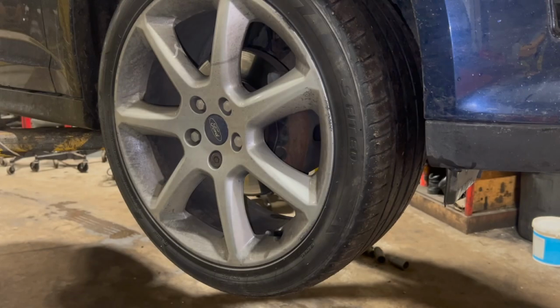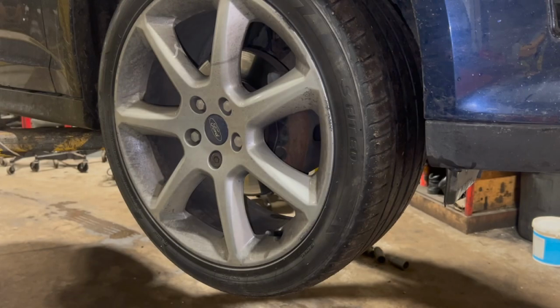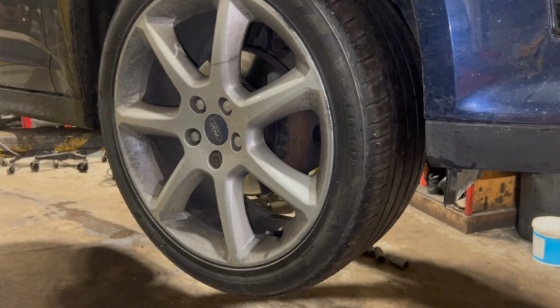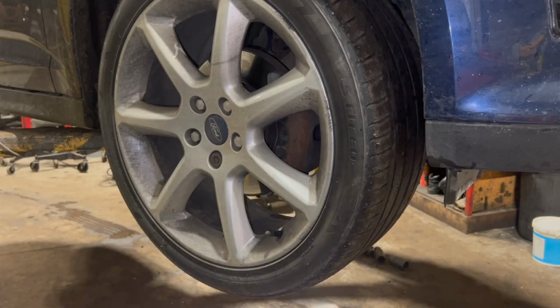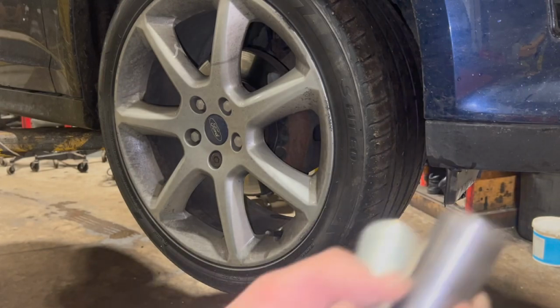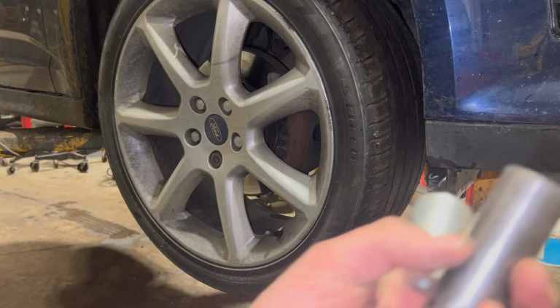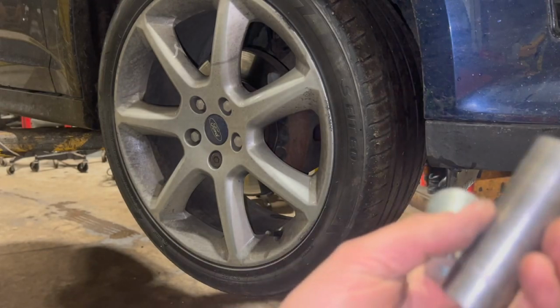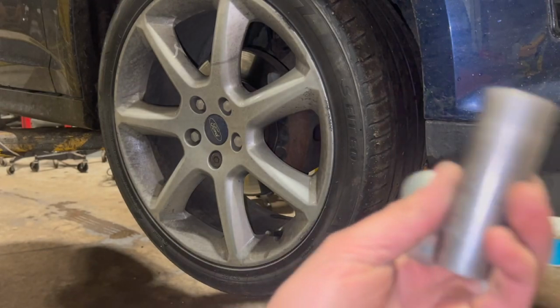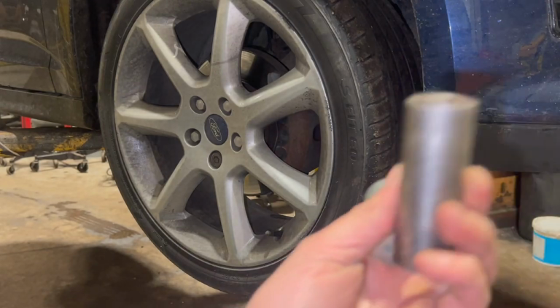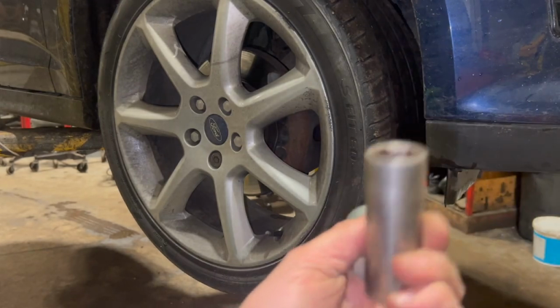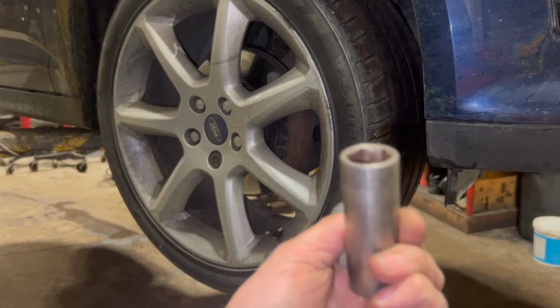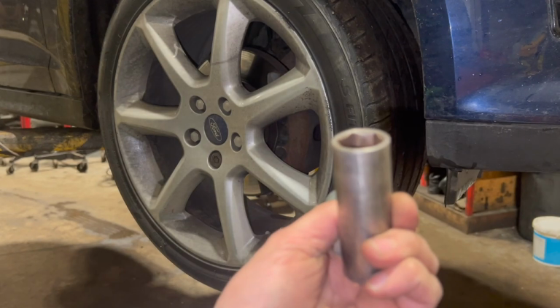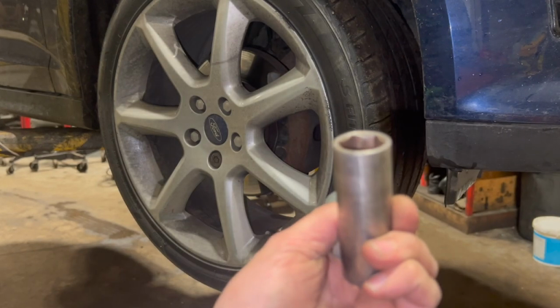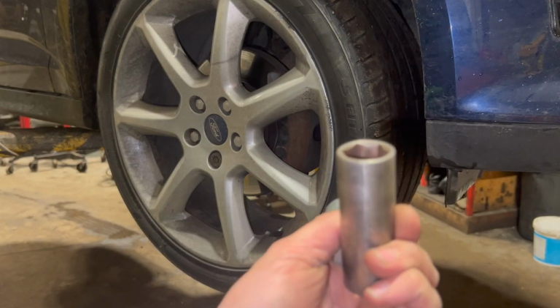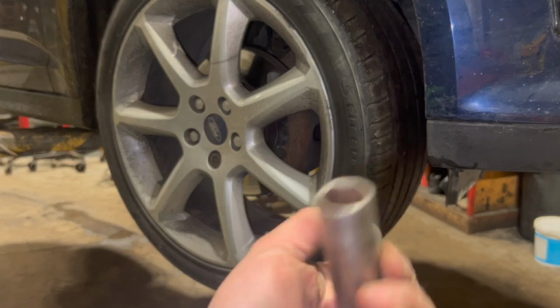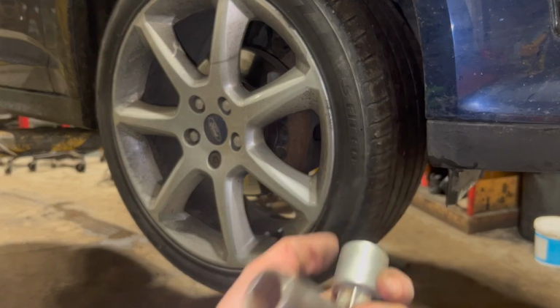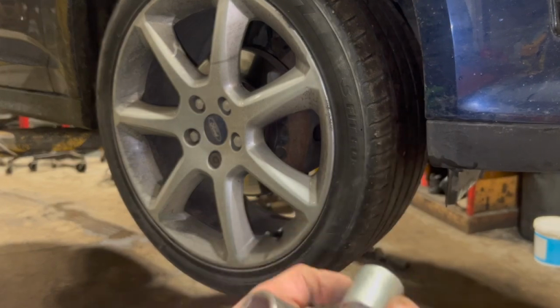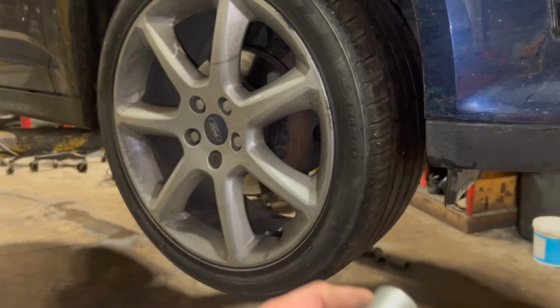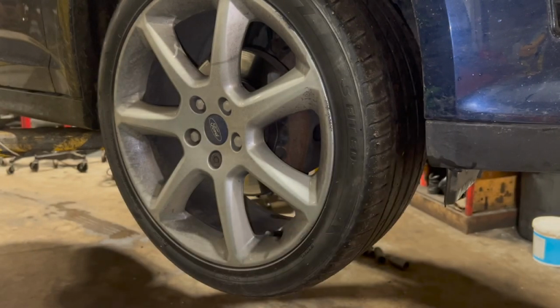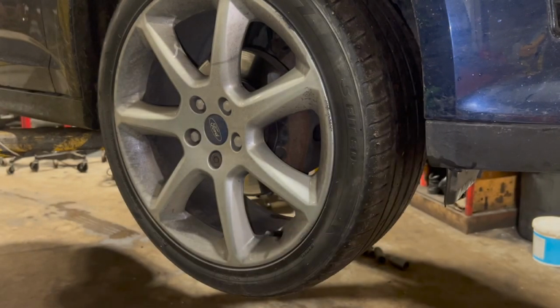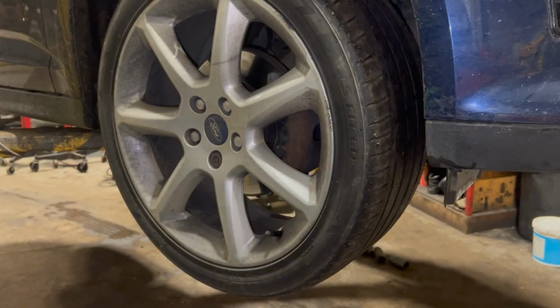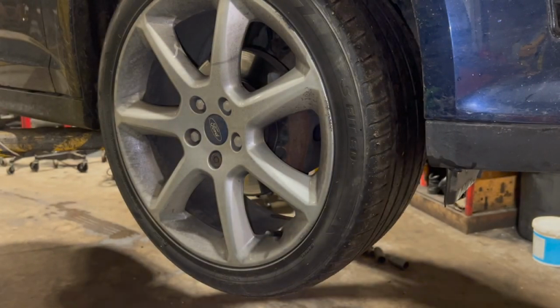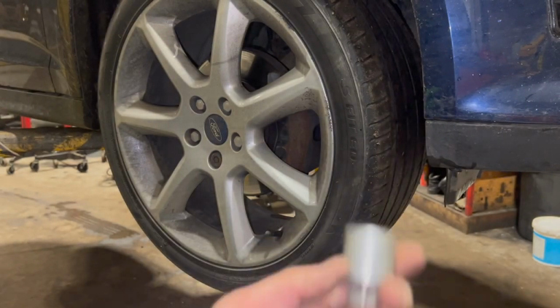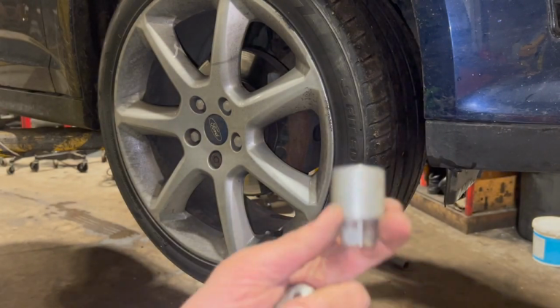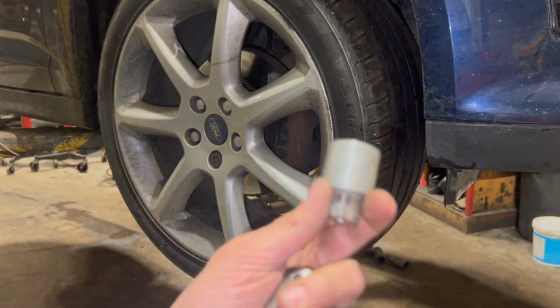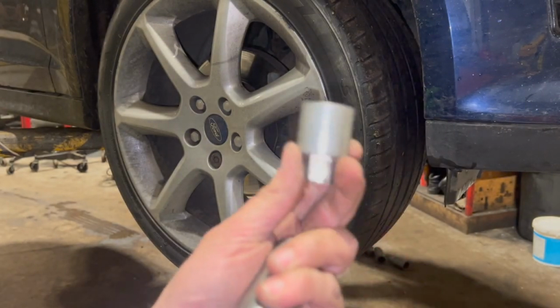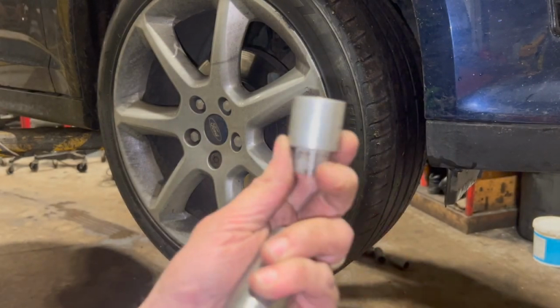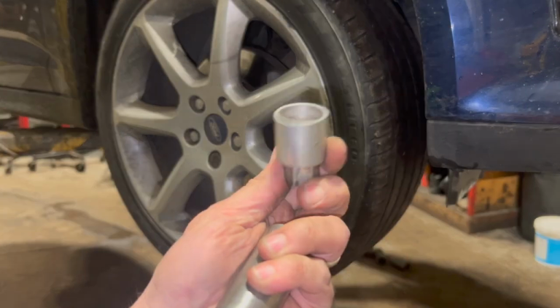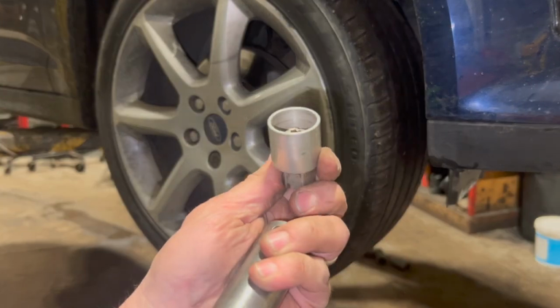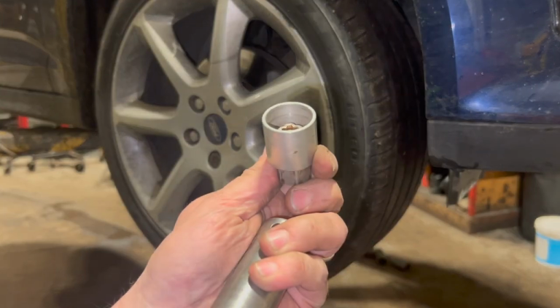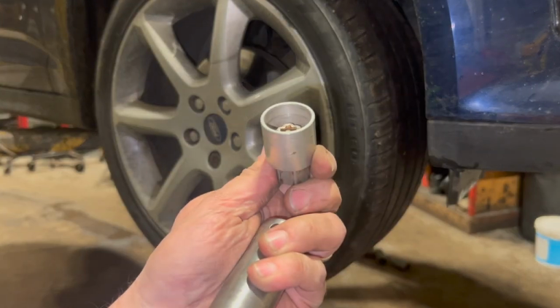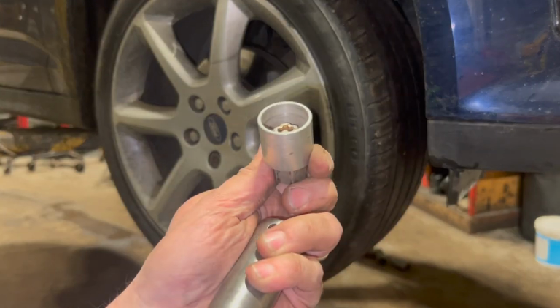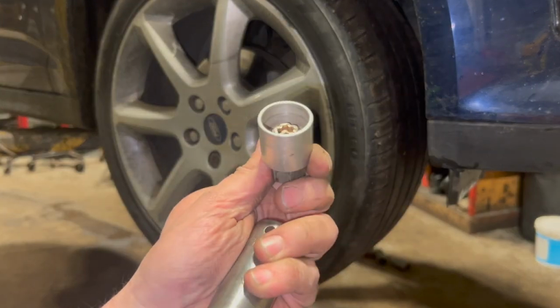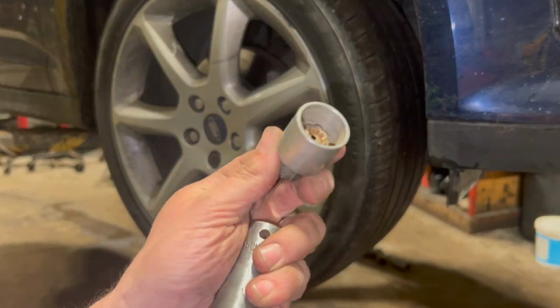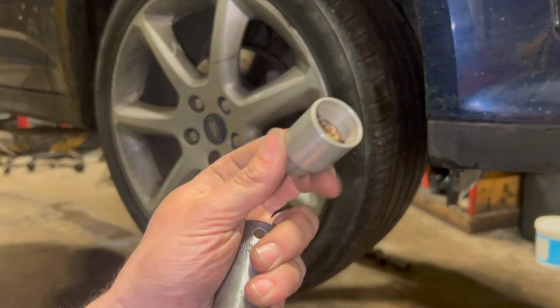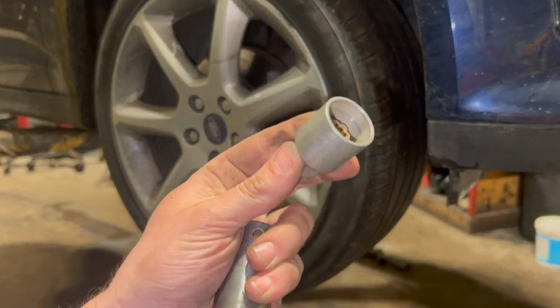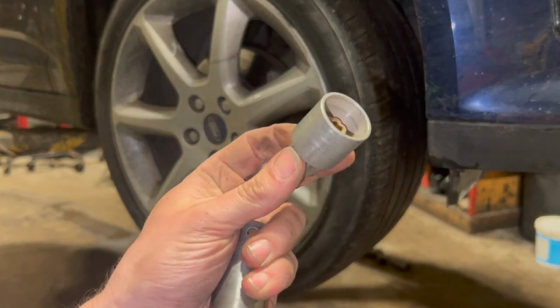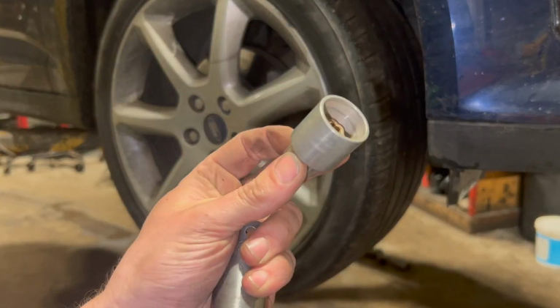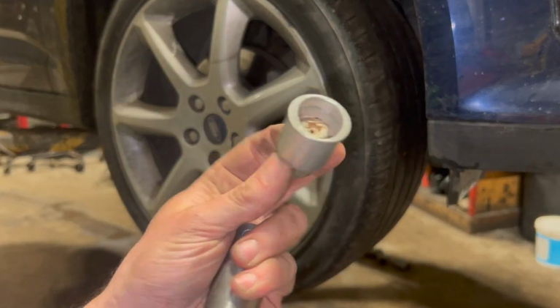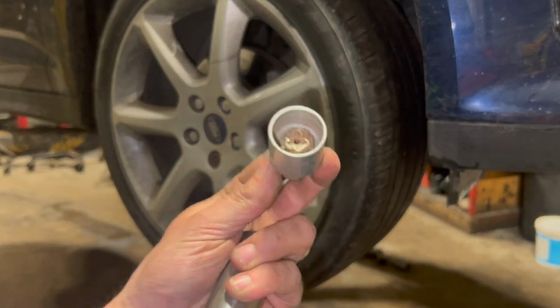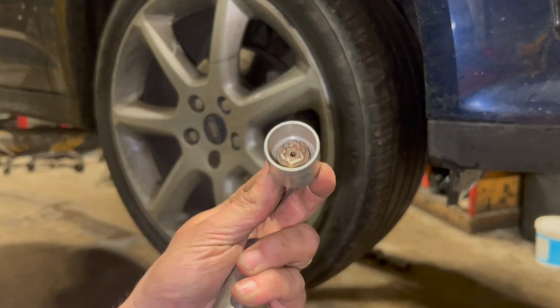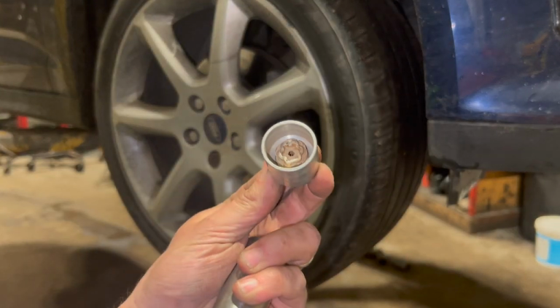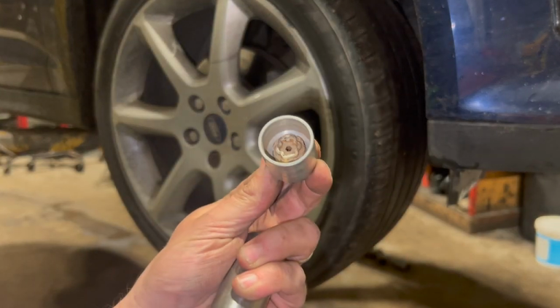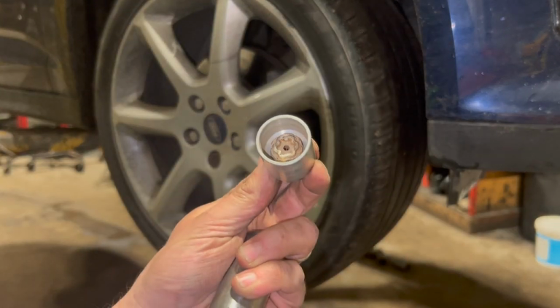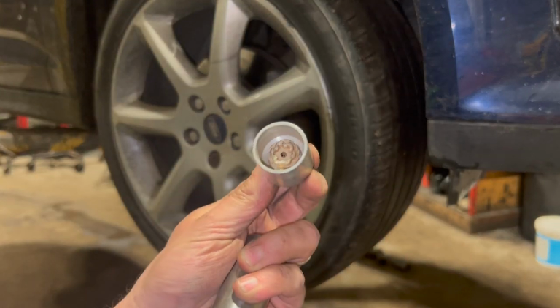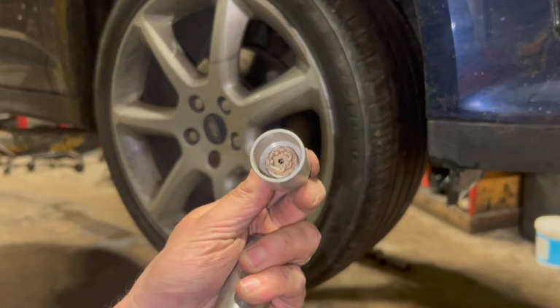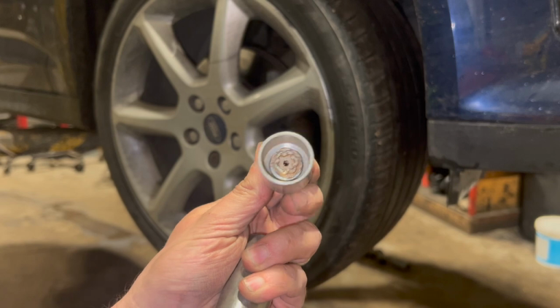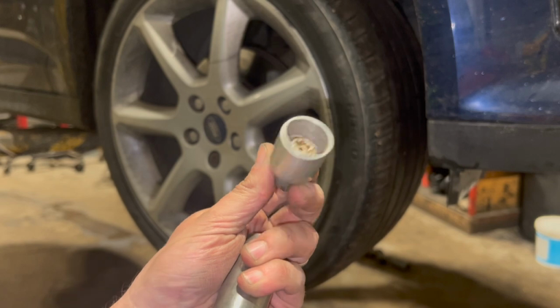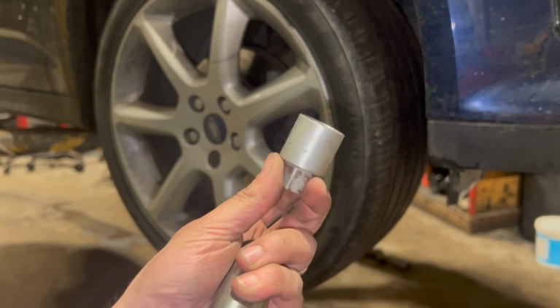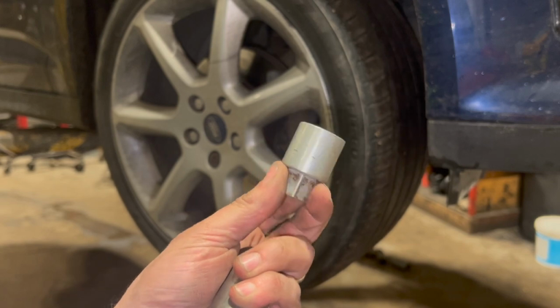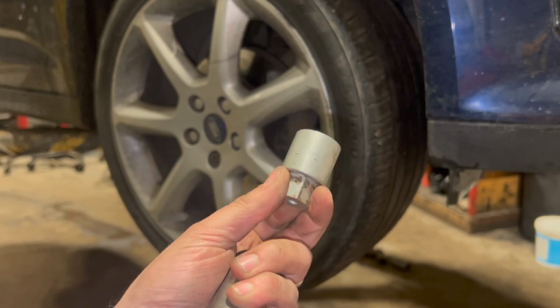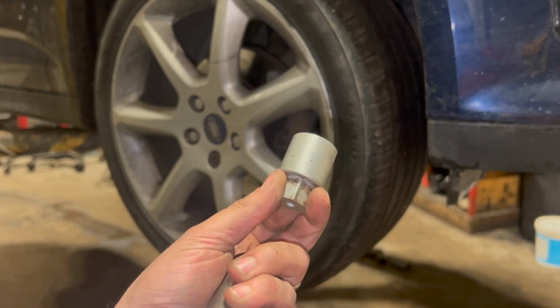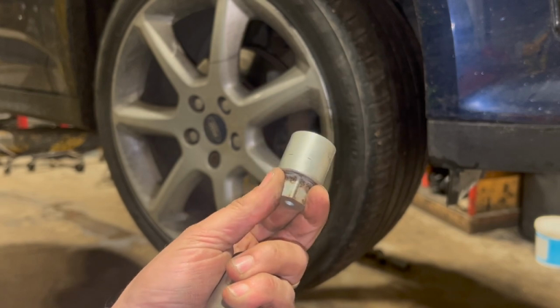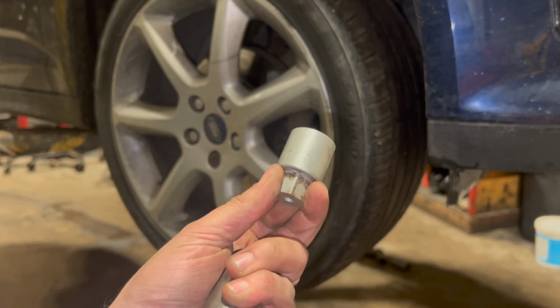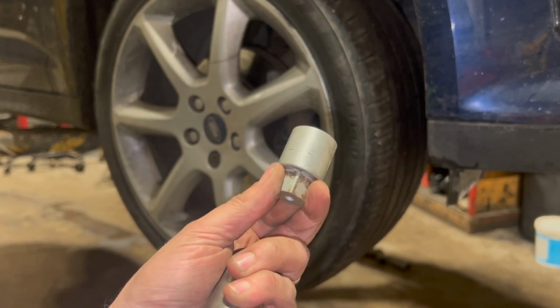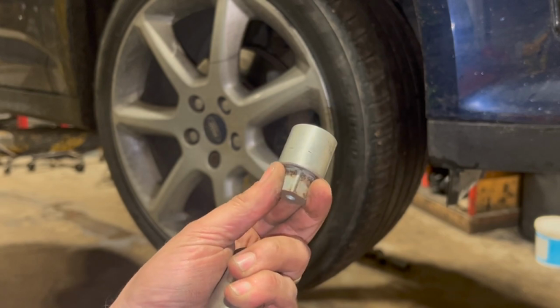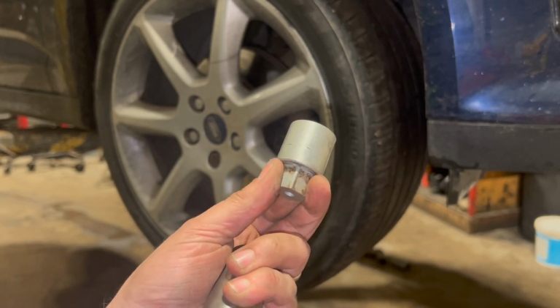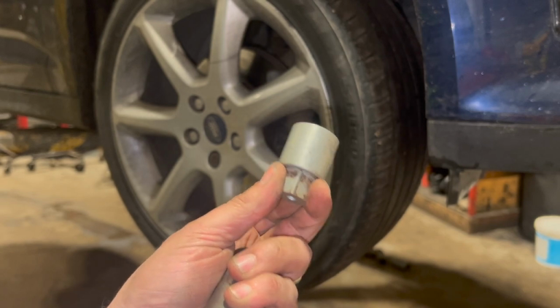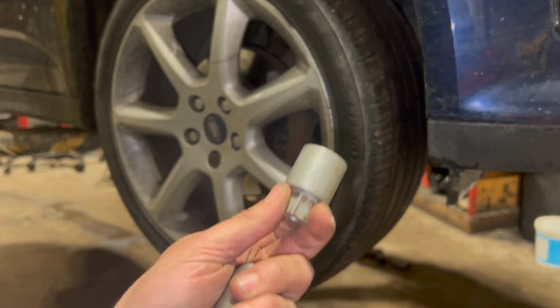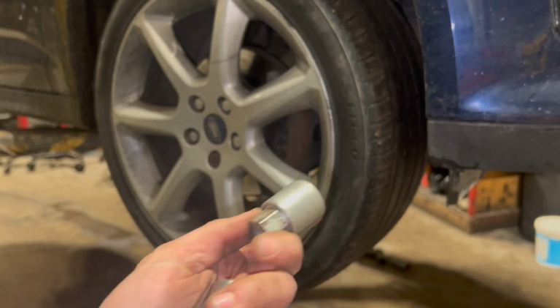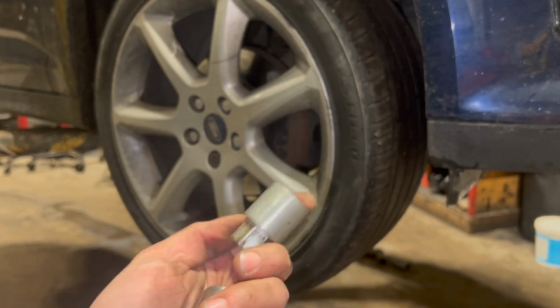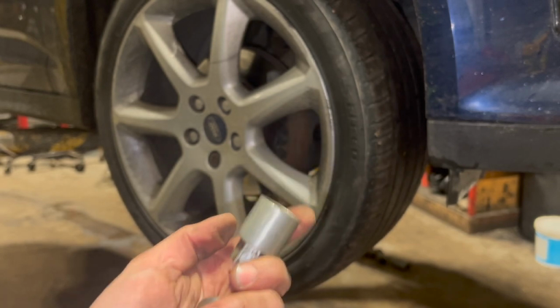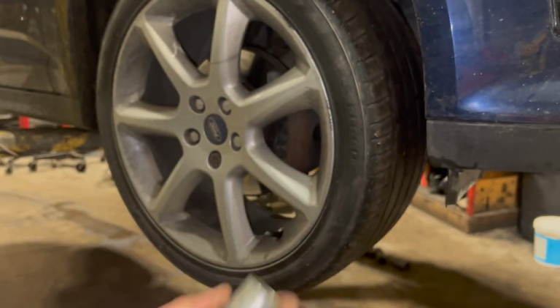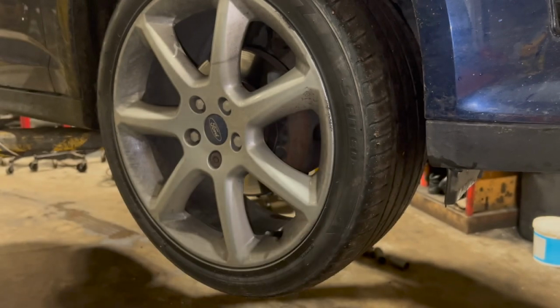To get the wheels off, just got a 19mm socket on these. Obviously one of them - you might have it, you might not - but this one's got locking wheel nuts on it.